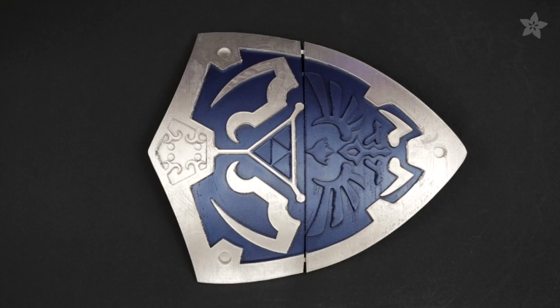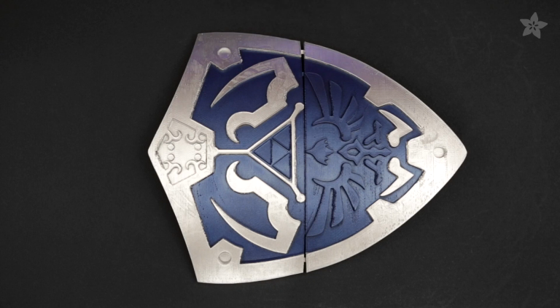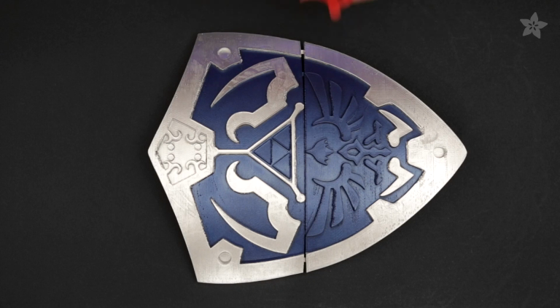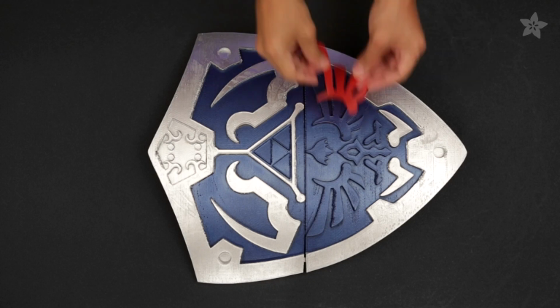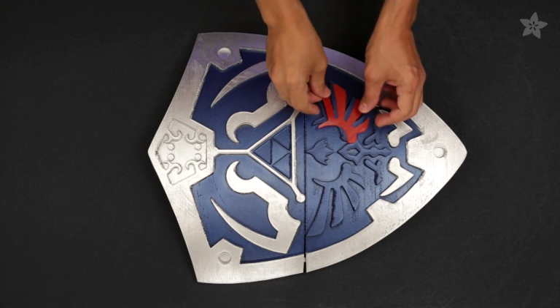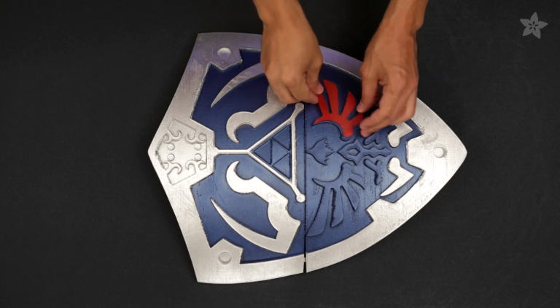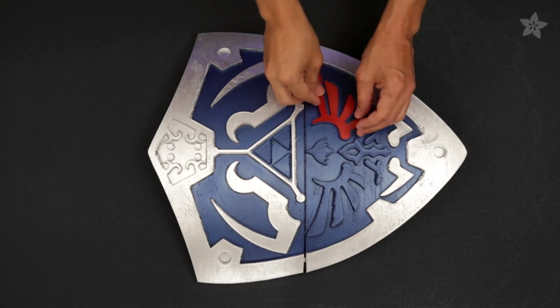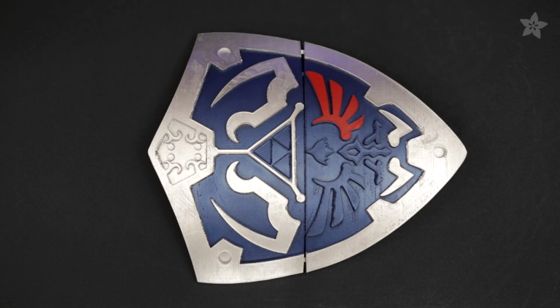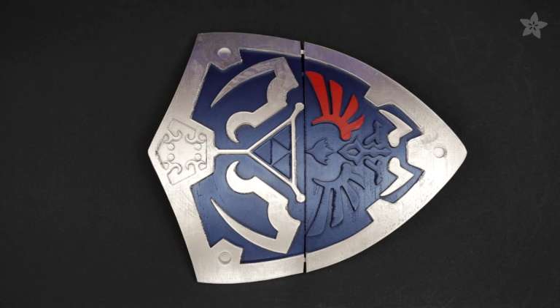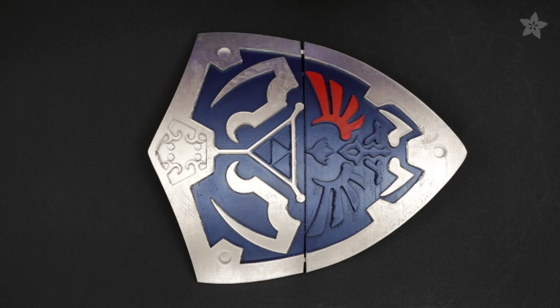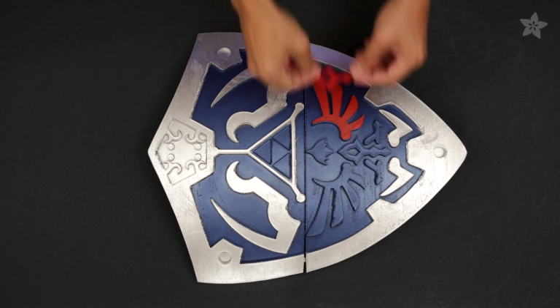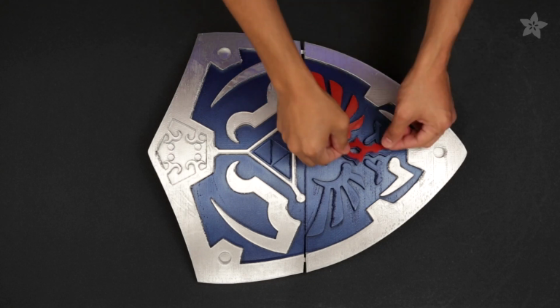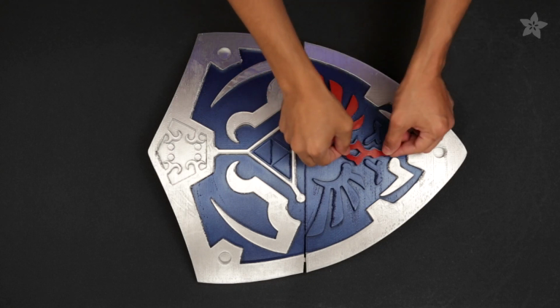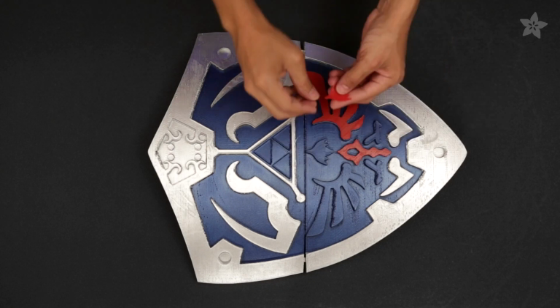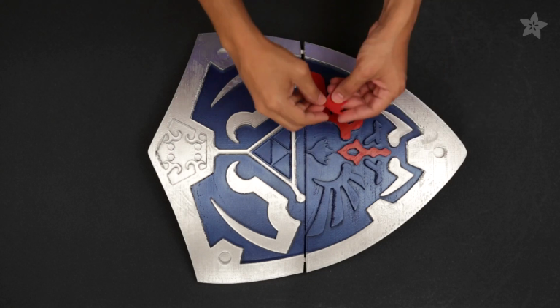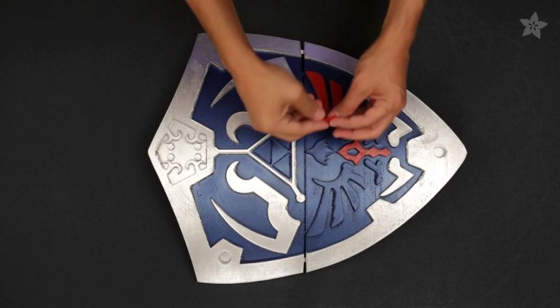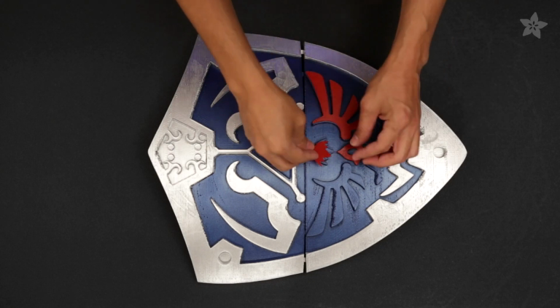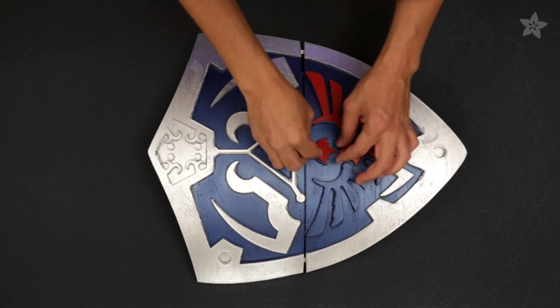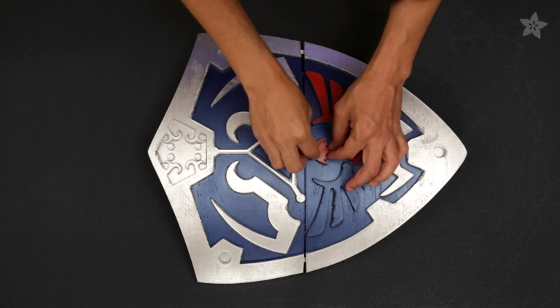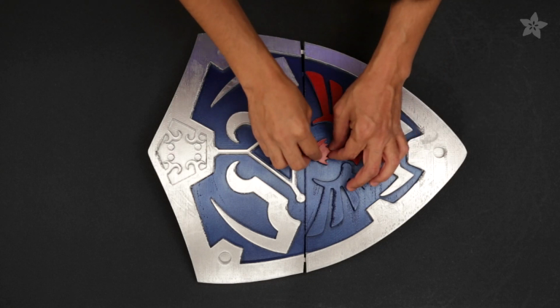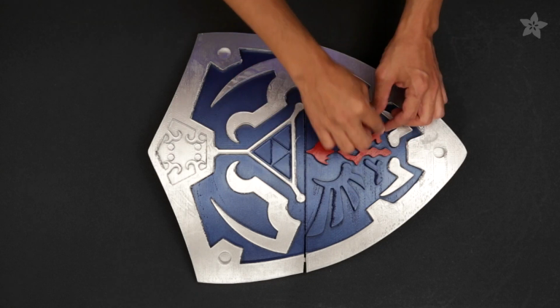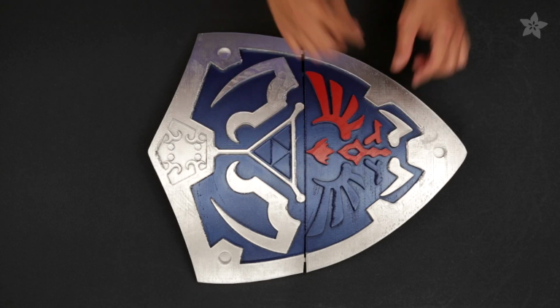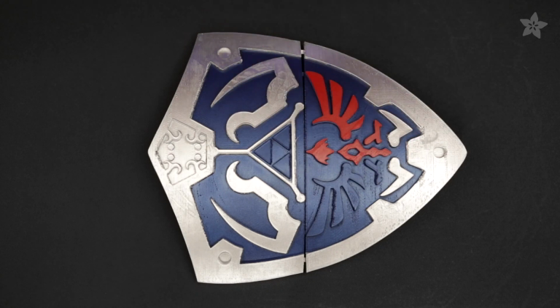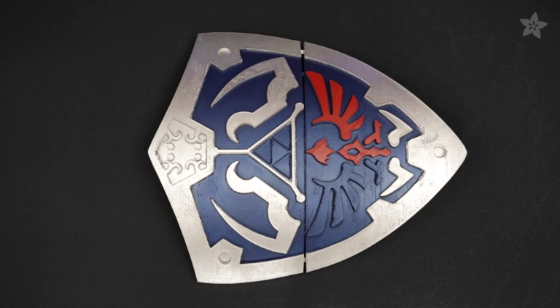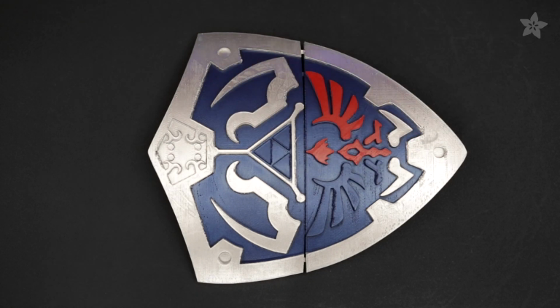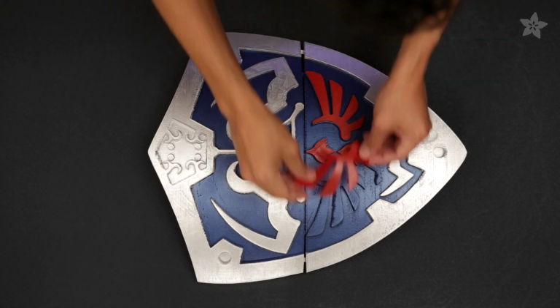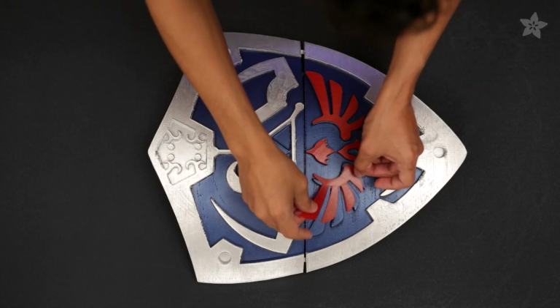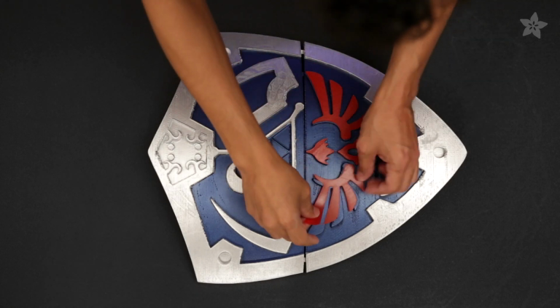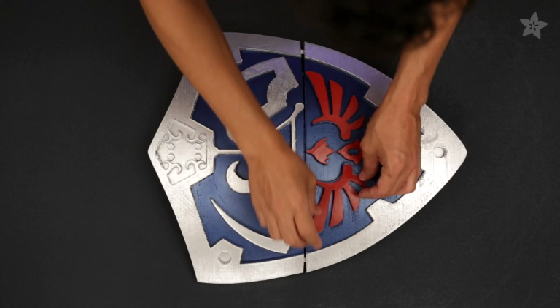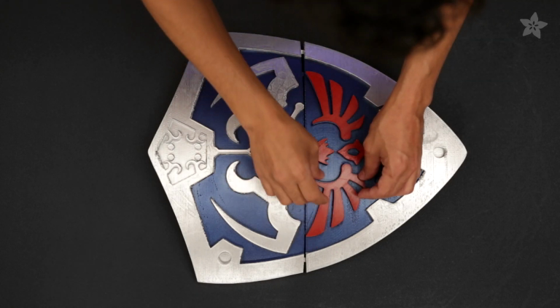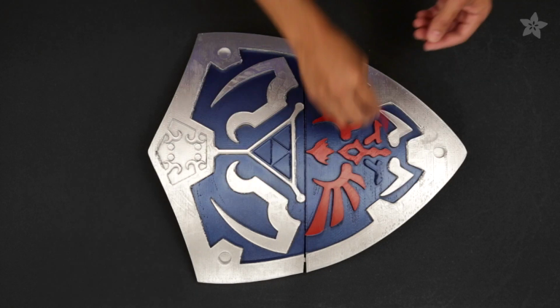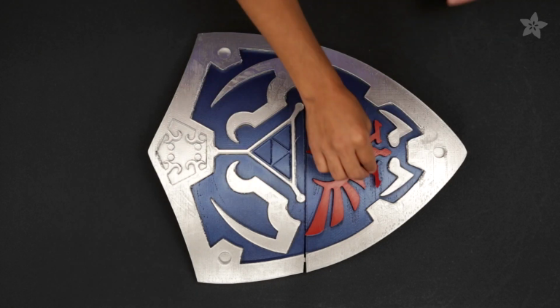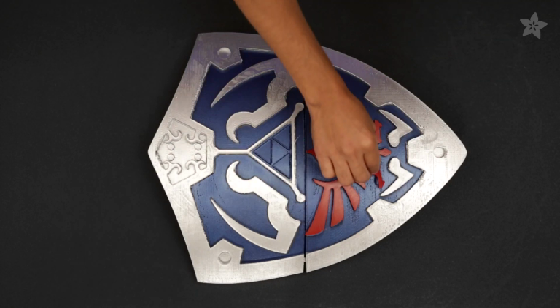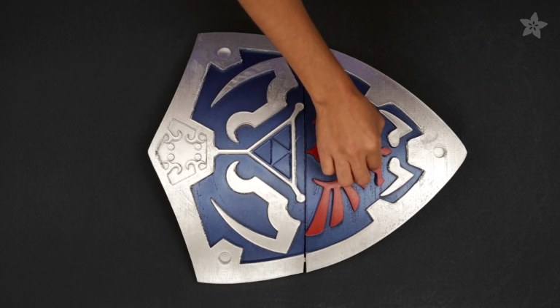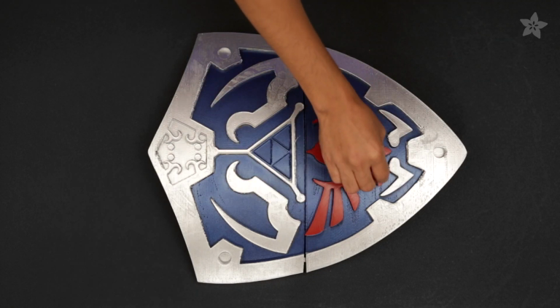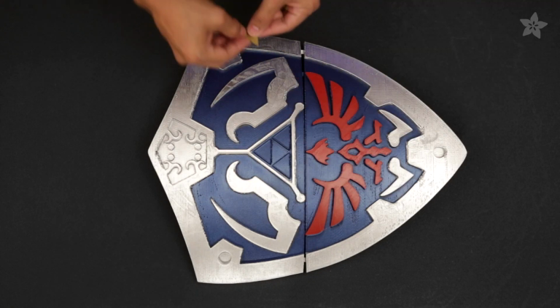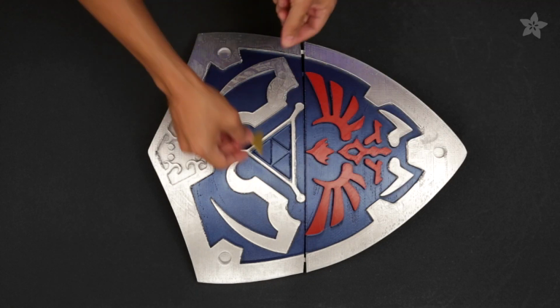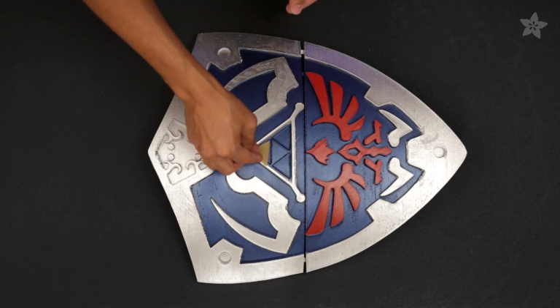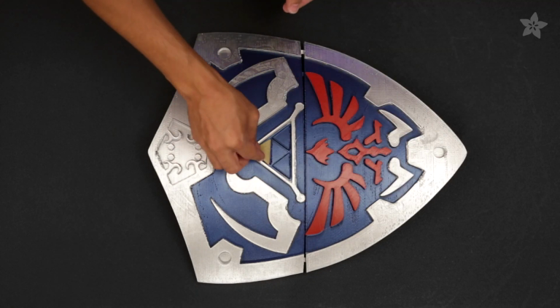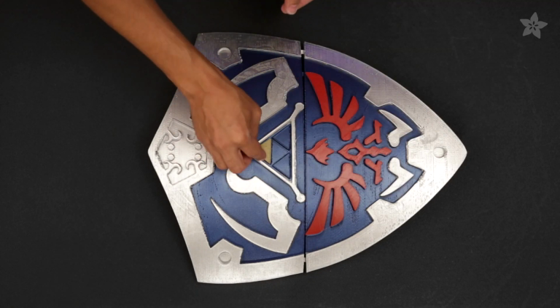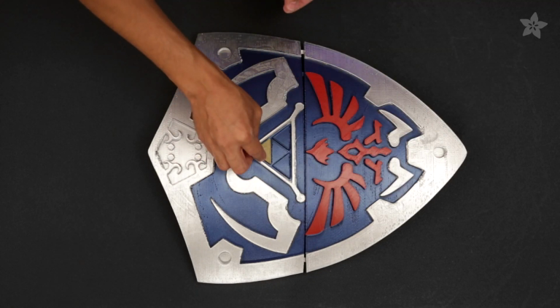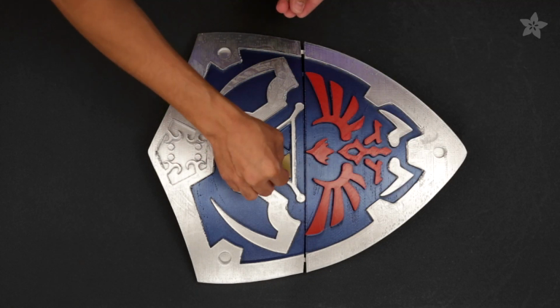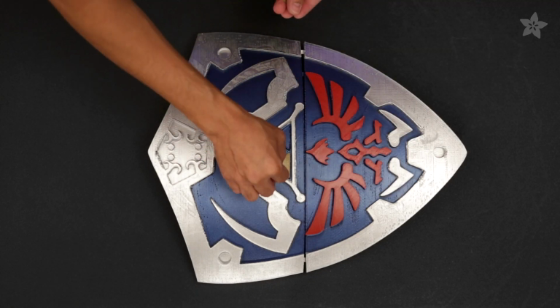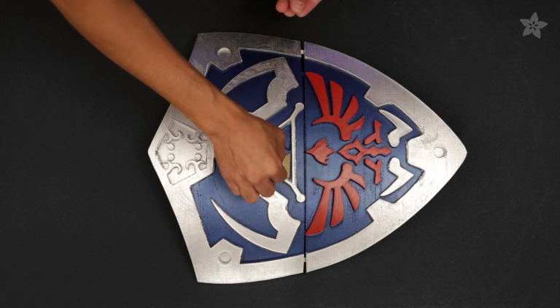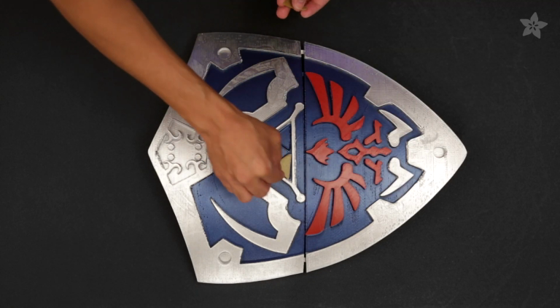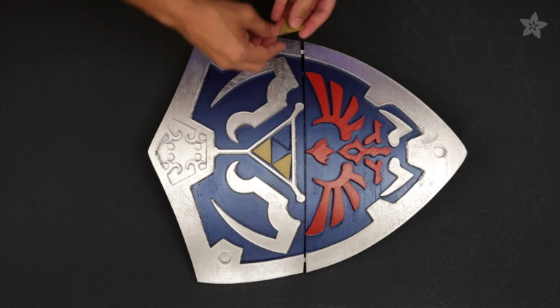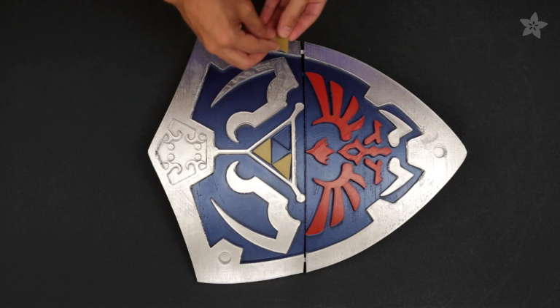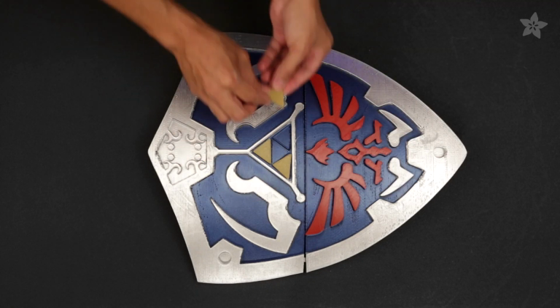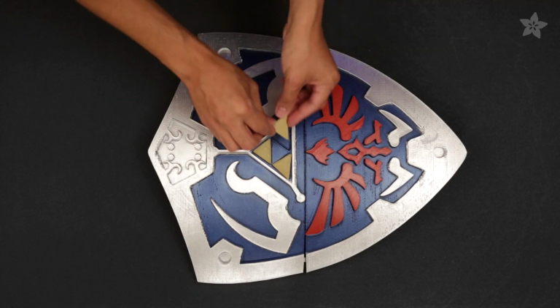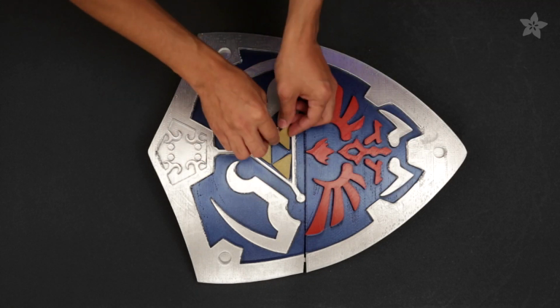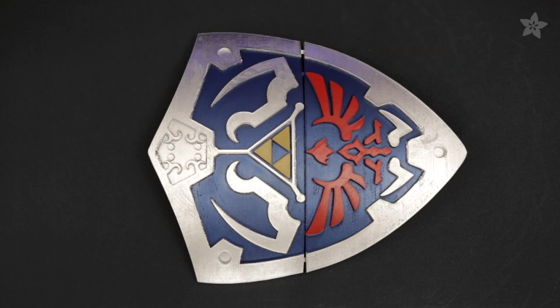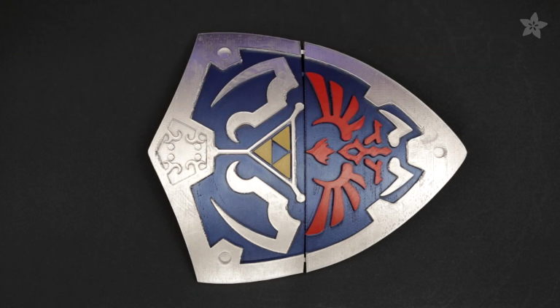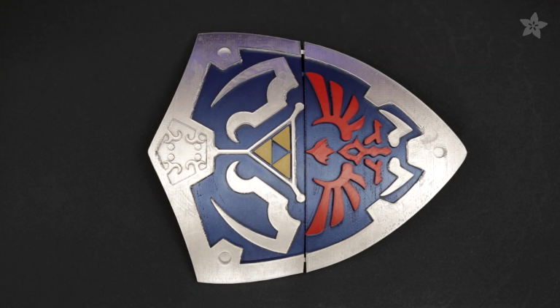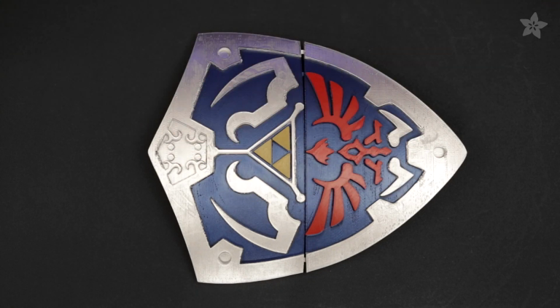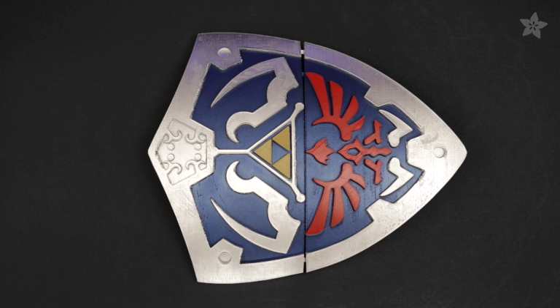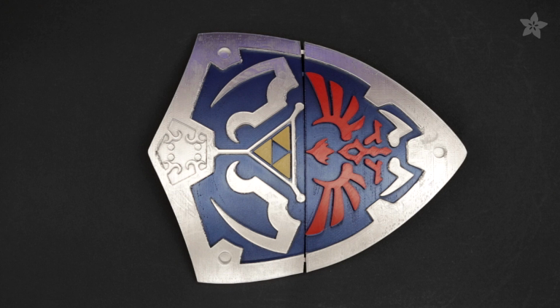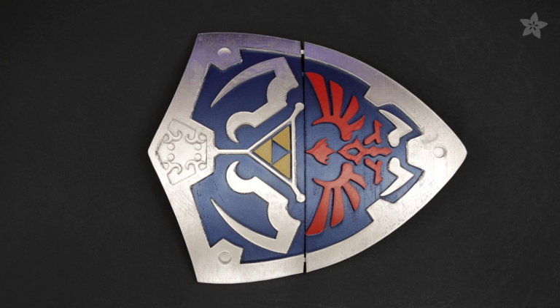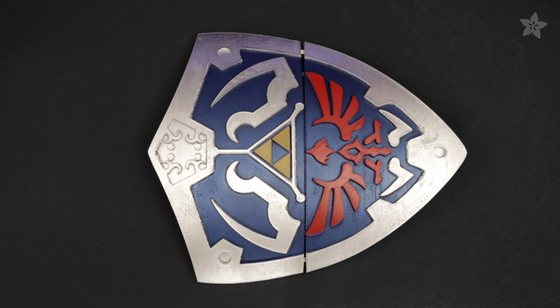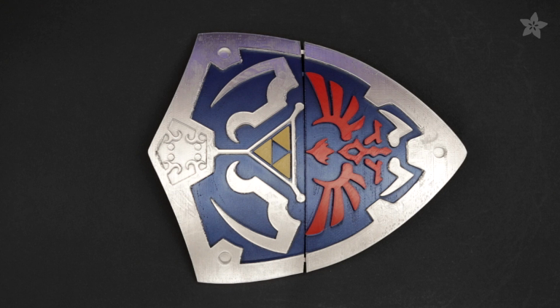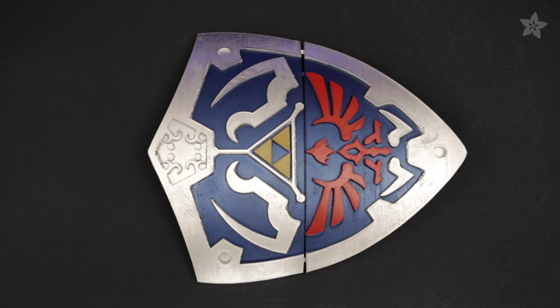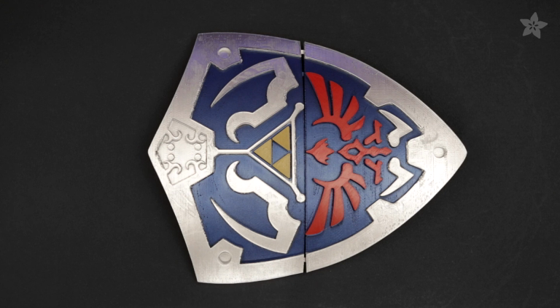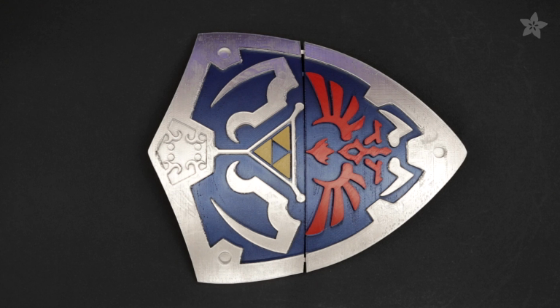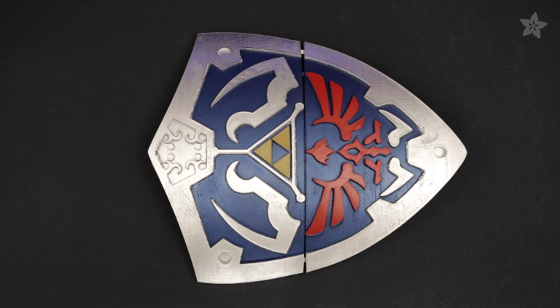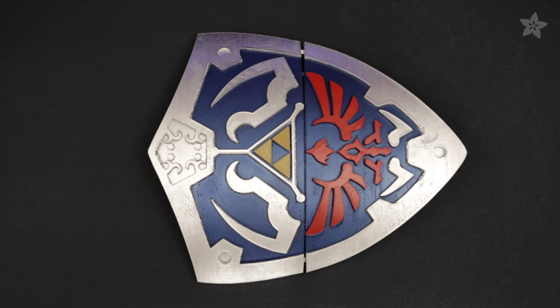To make the Highland Crest and the Triforce stand out, you can use NinjaFlex filament to print these details in different colors.